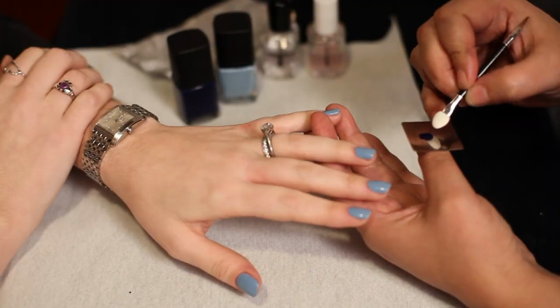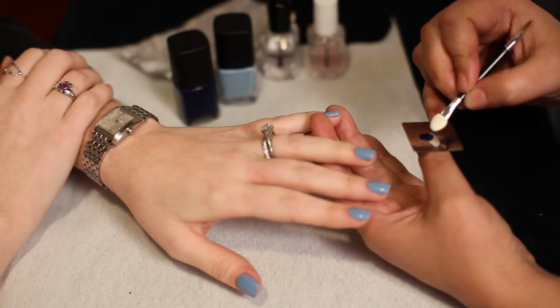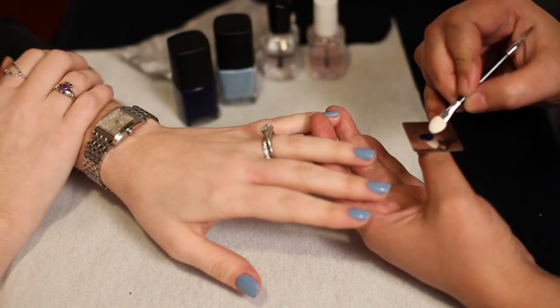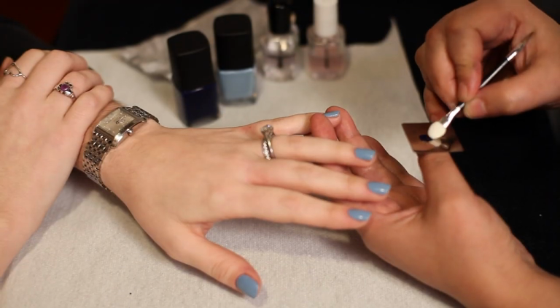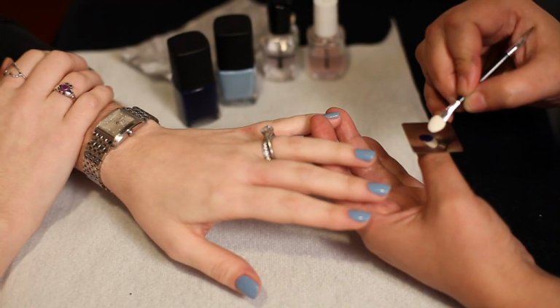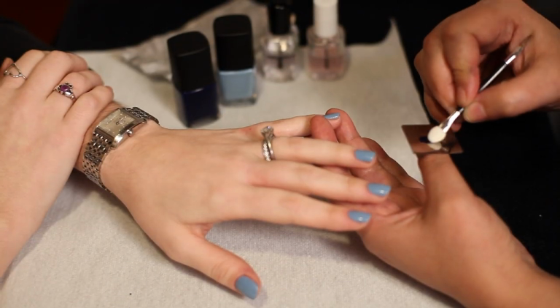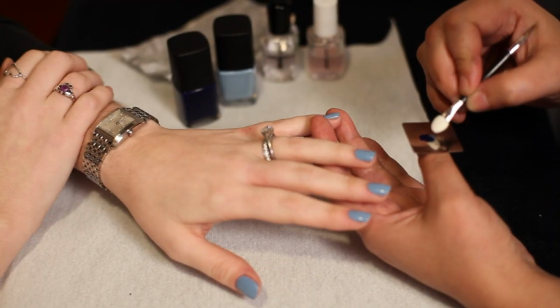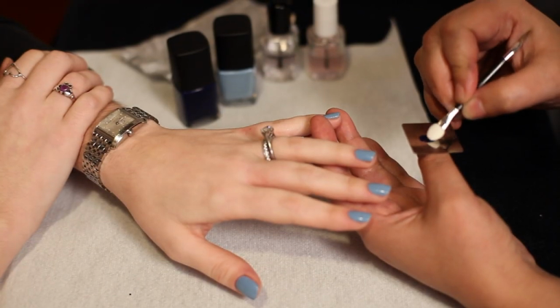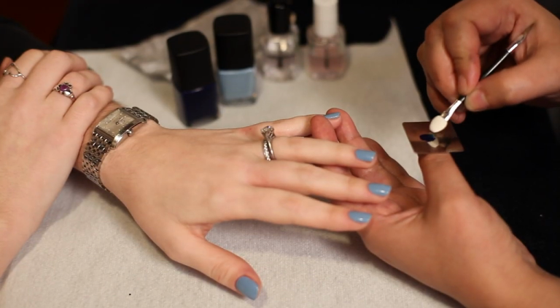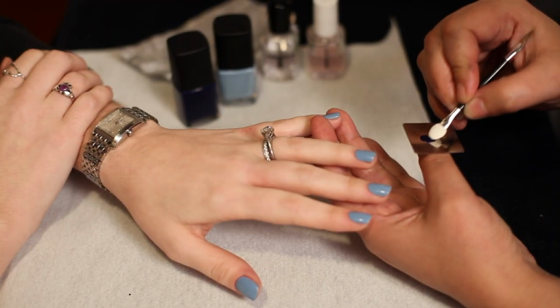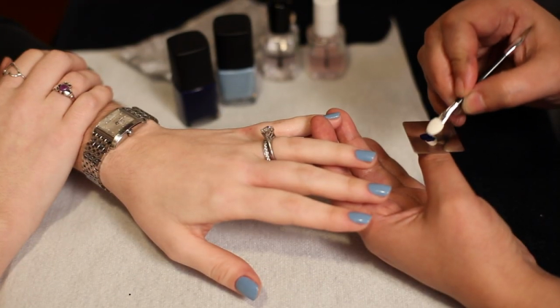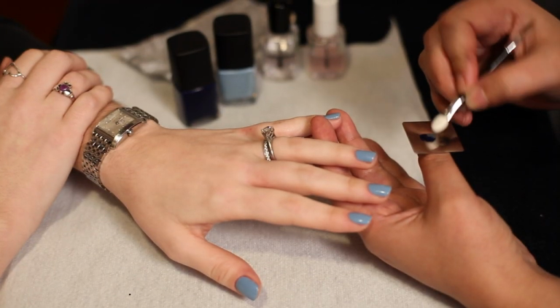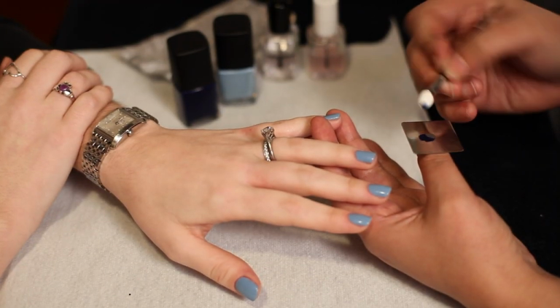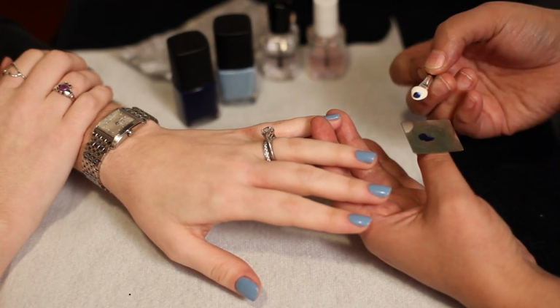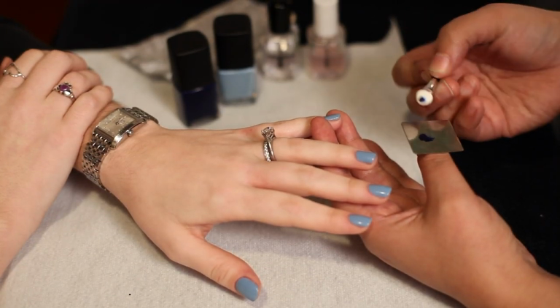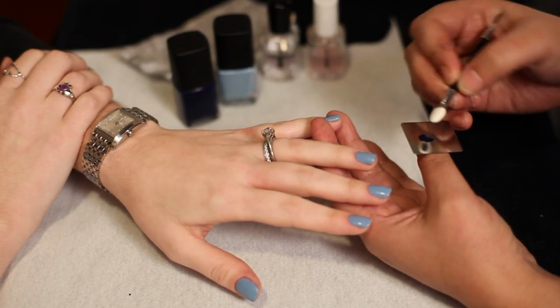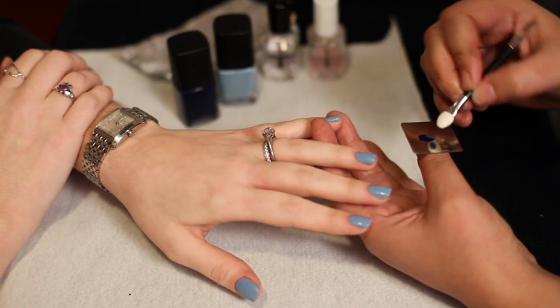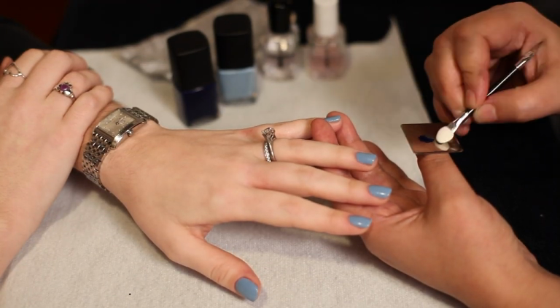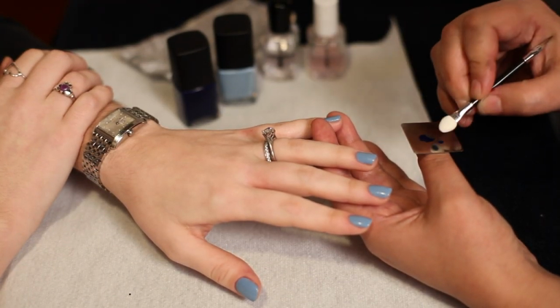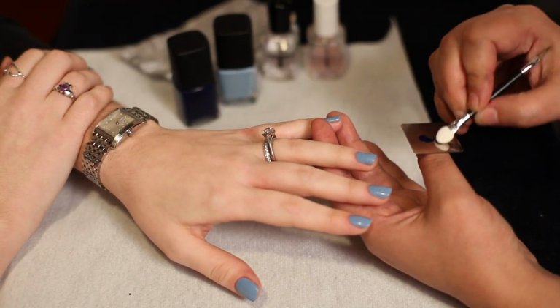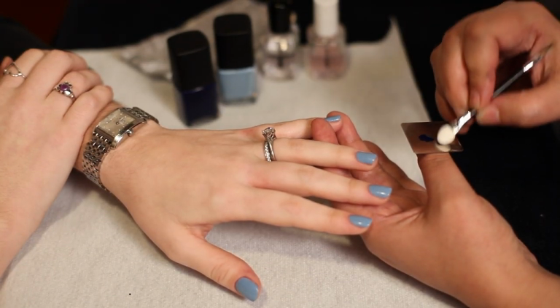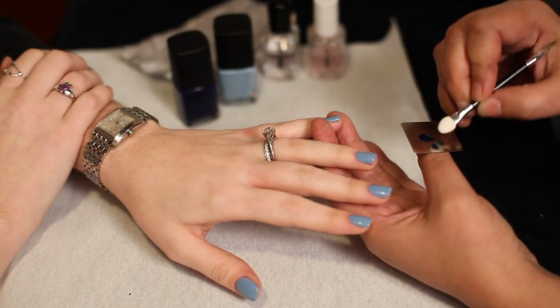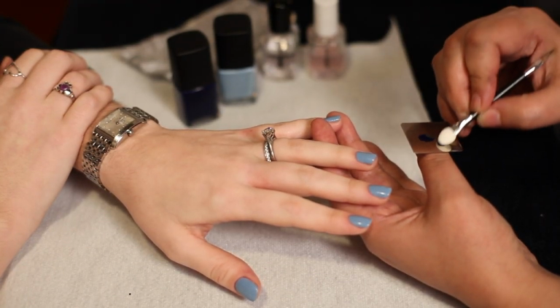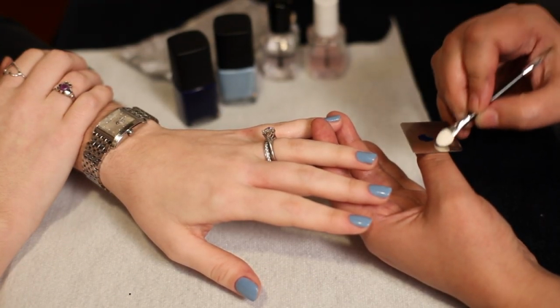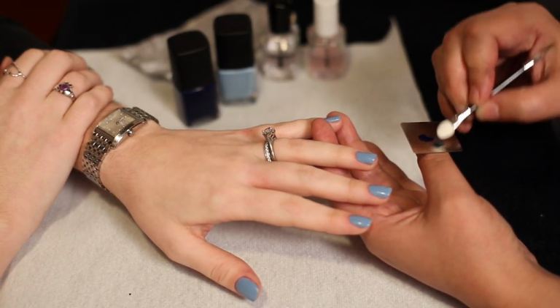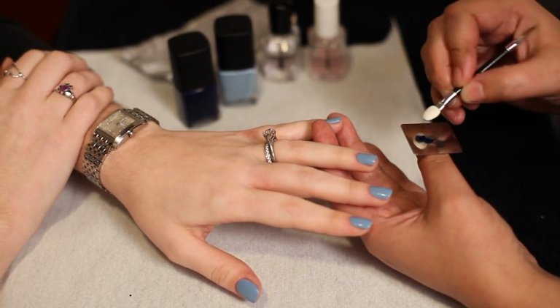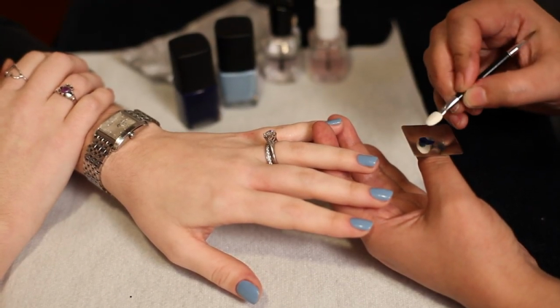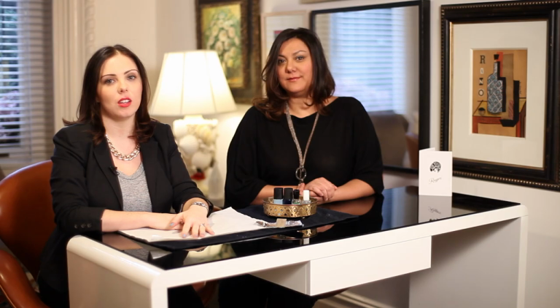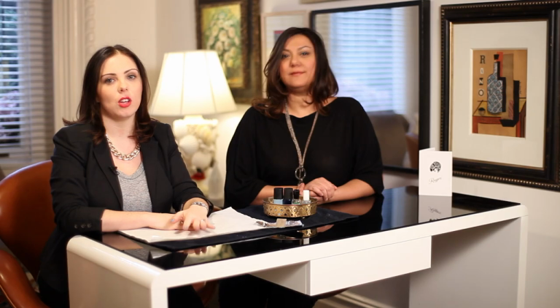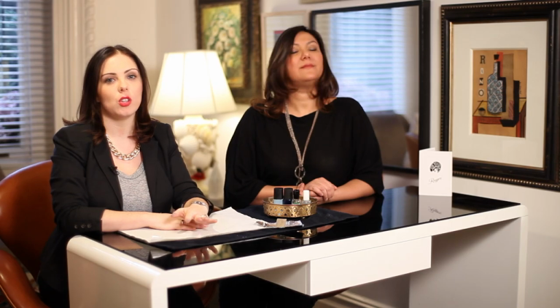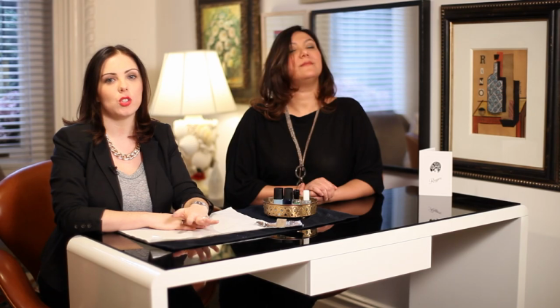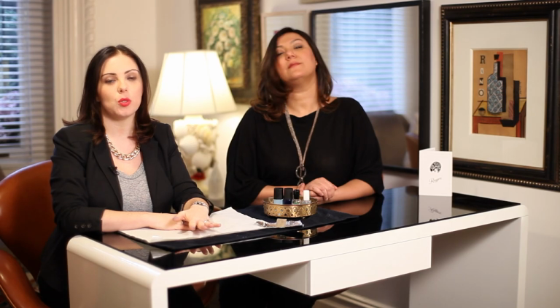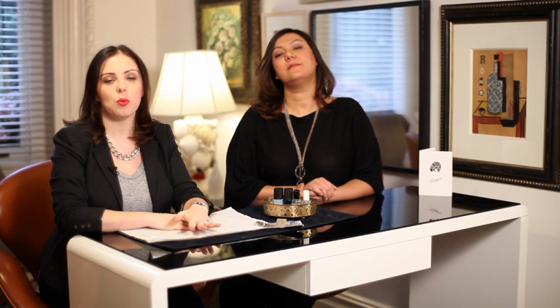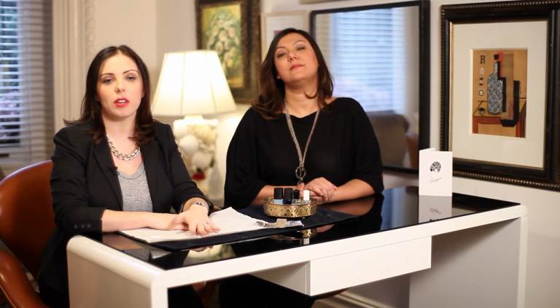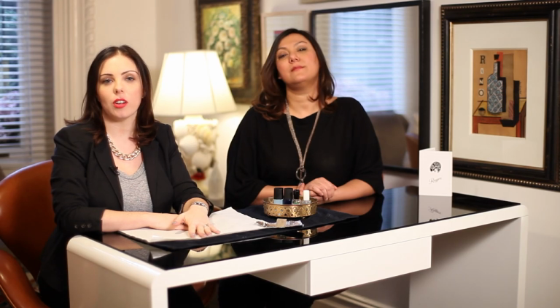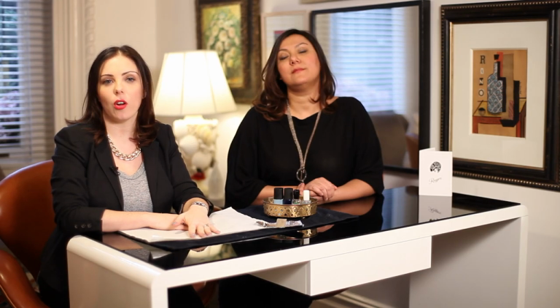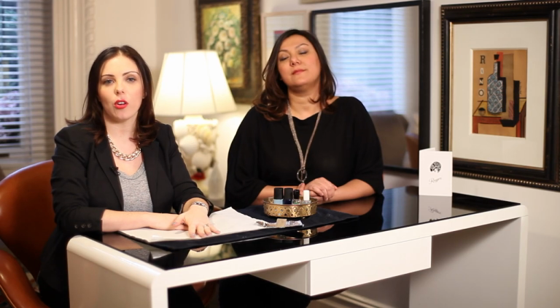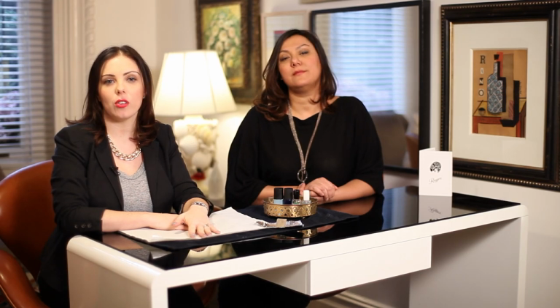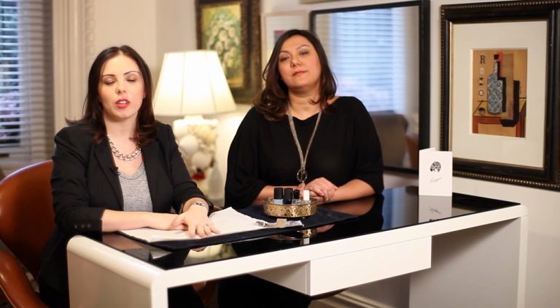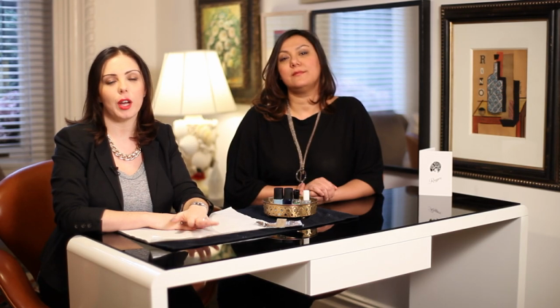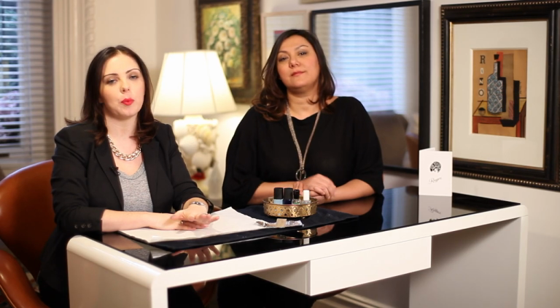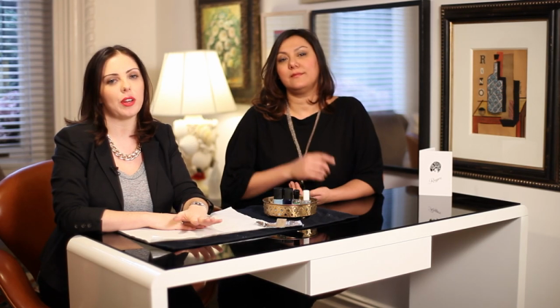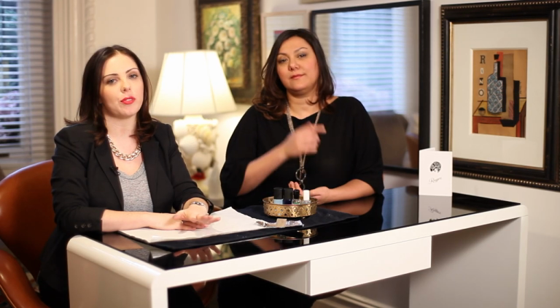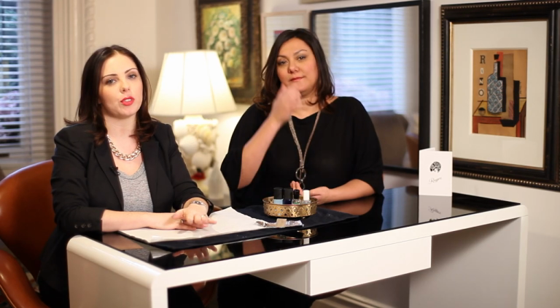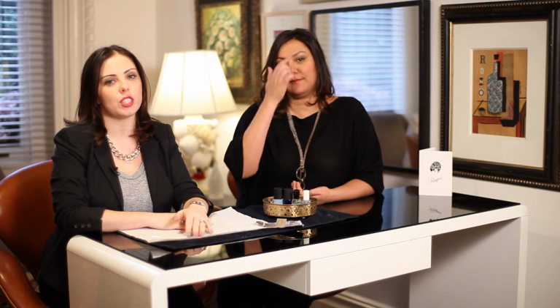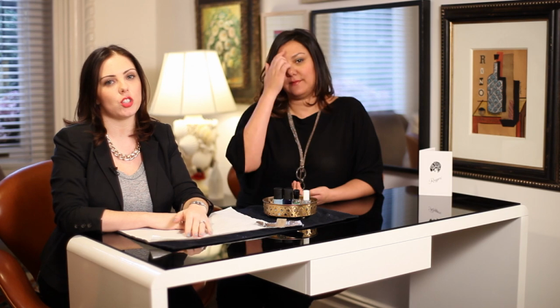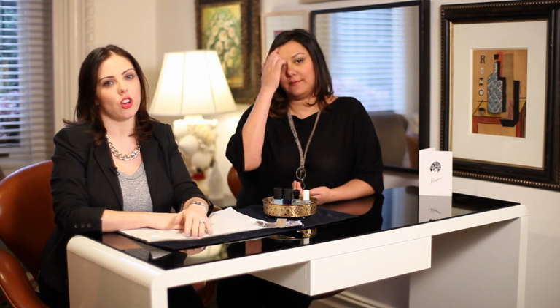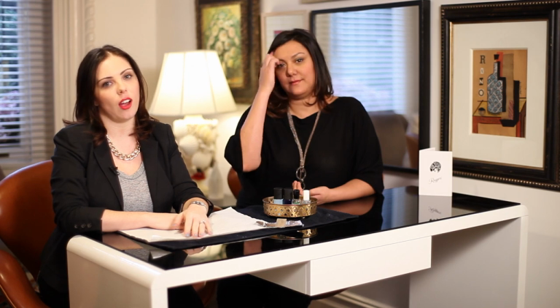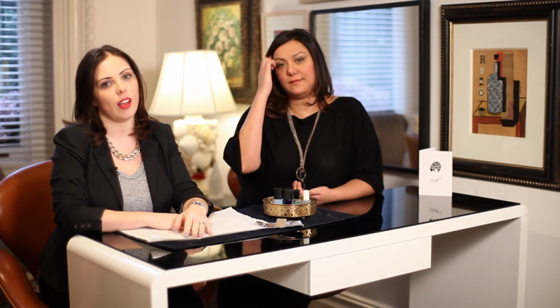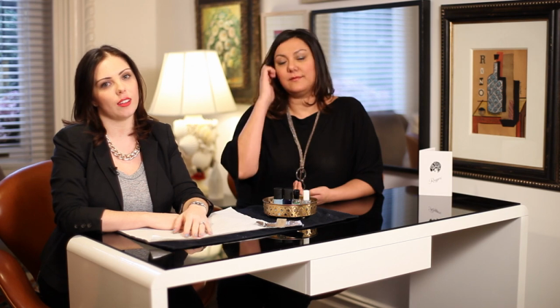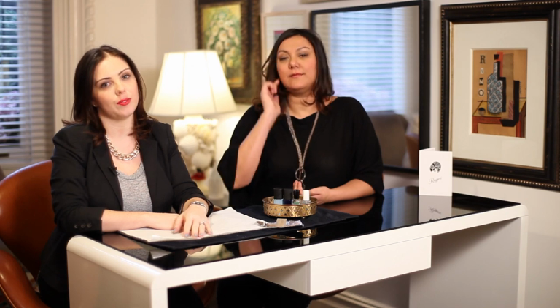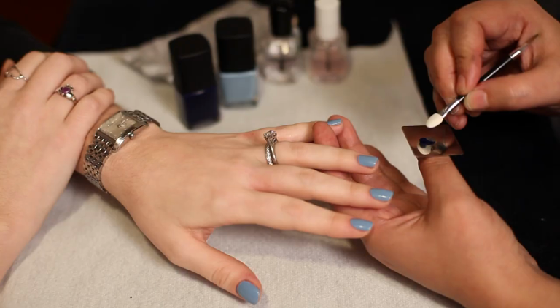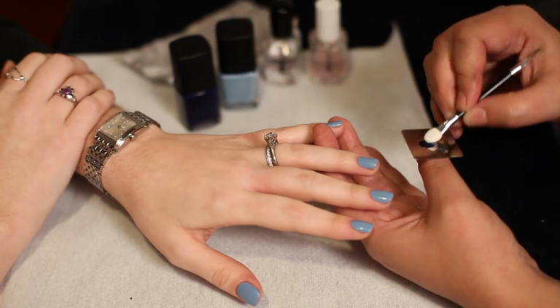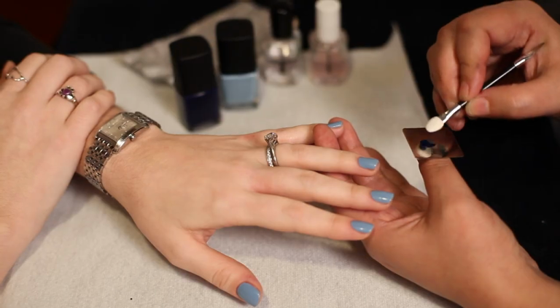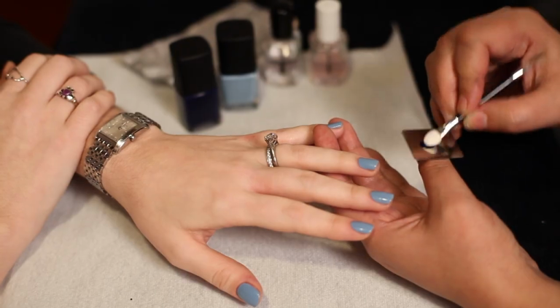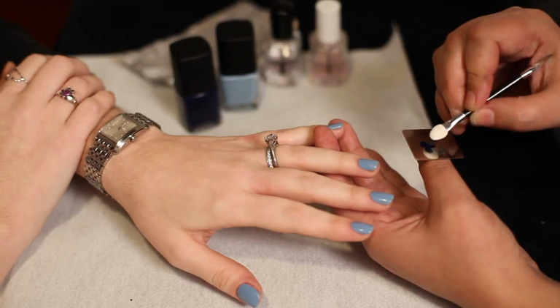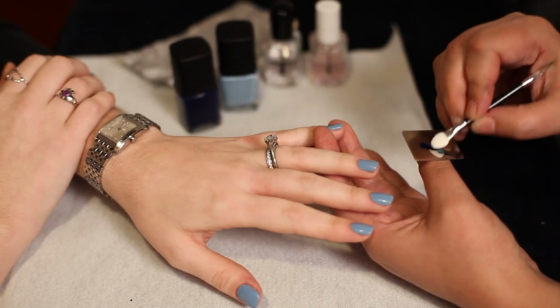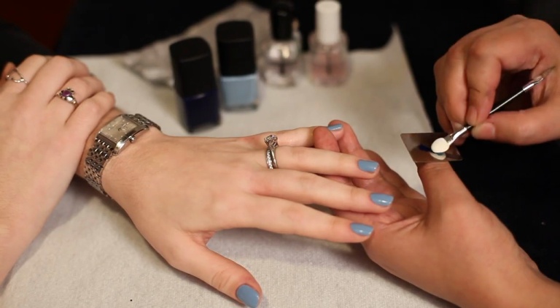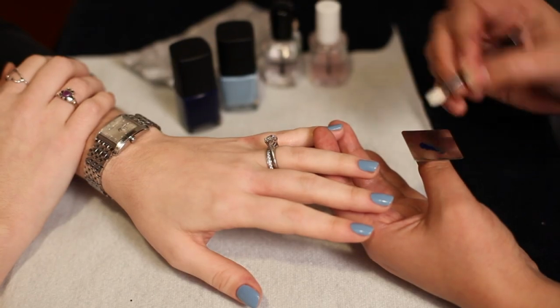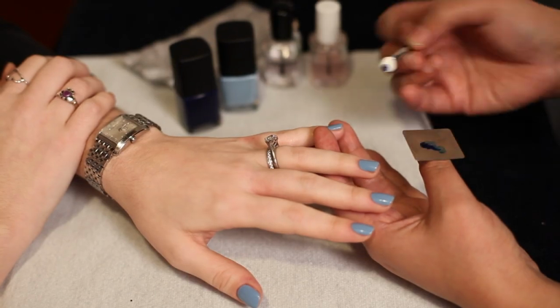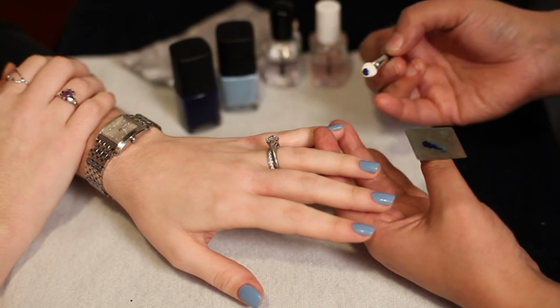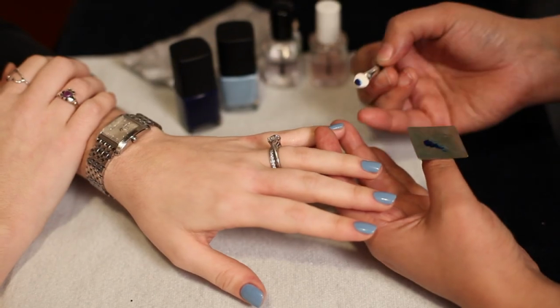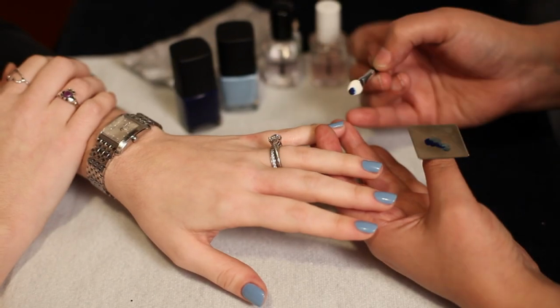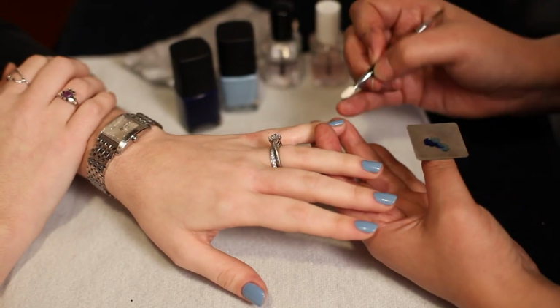You're going to start with your lighter color as your base color. Do one coat and wait for it to dry. Then take your darker color.